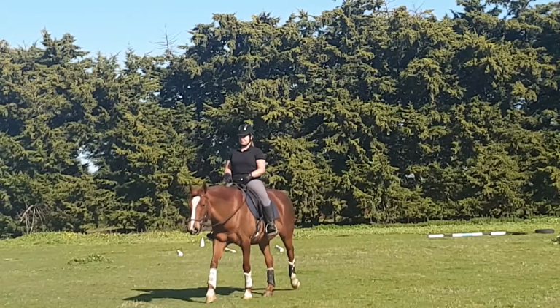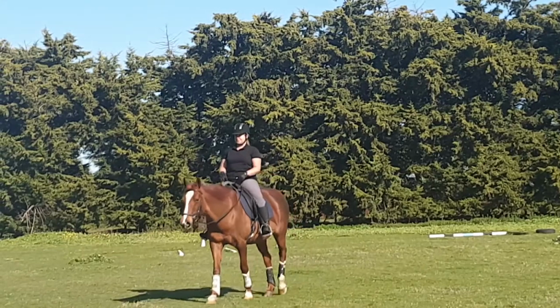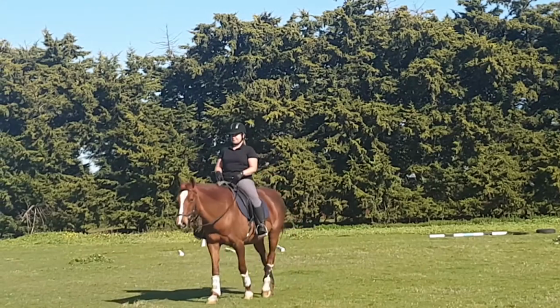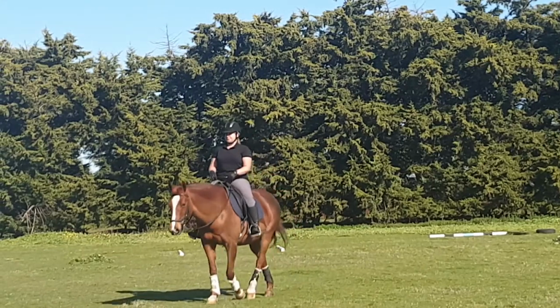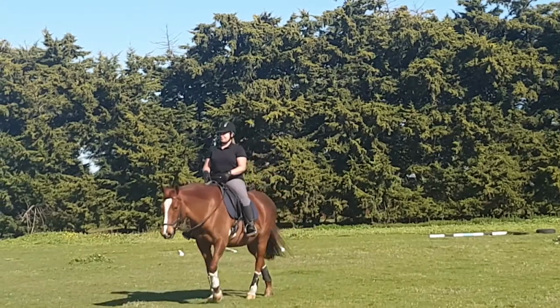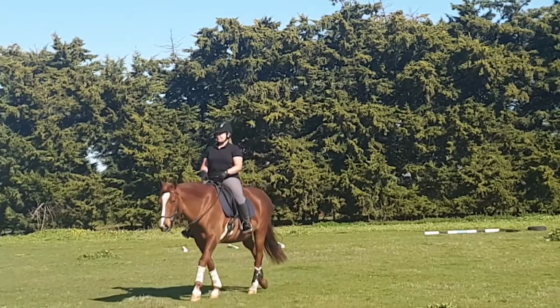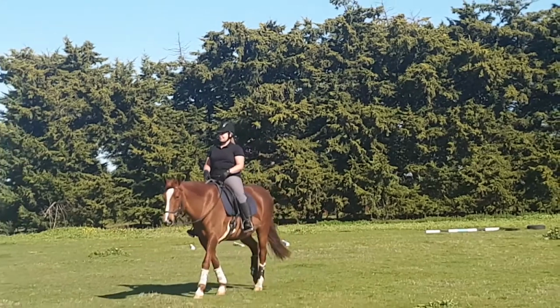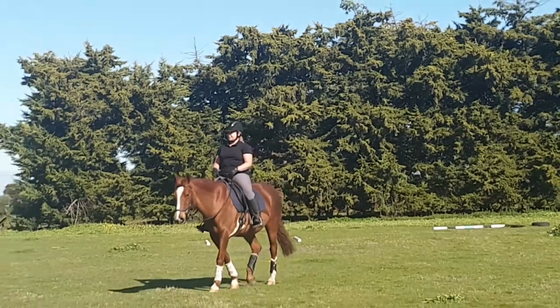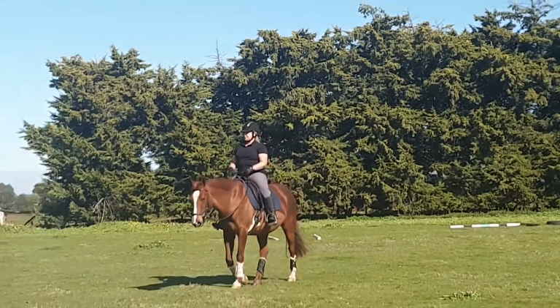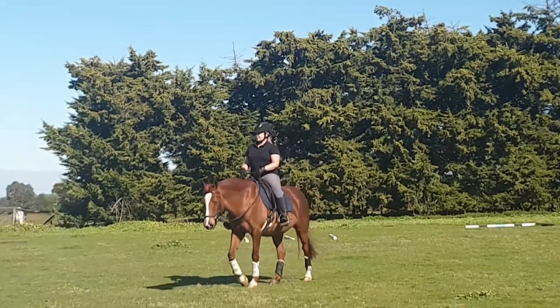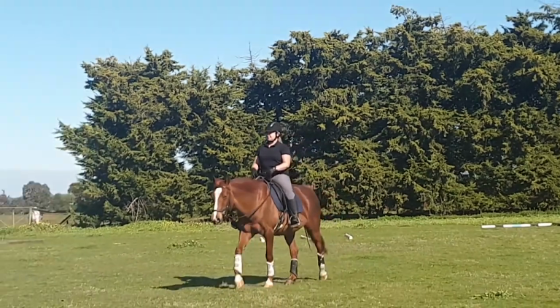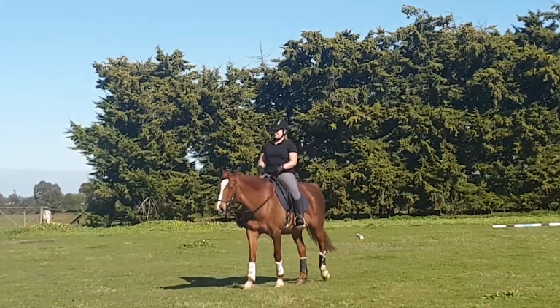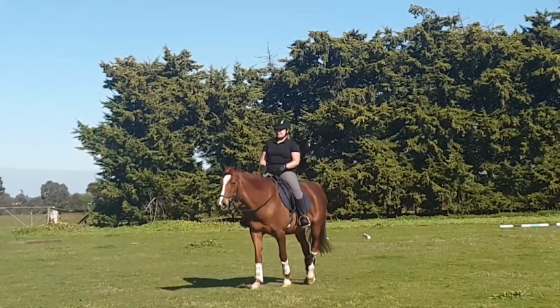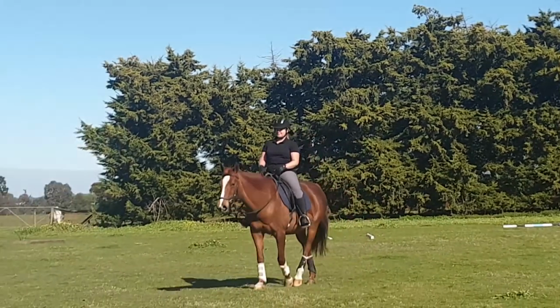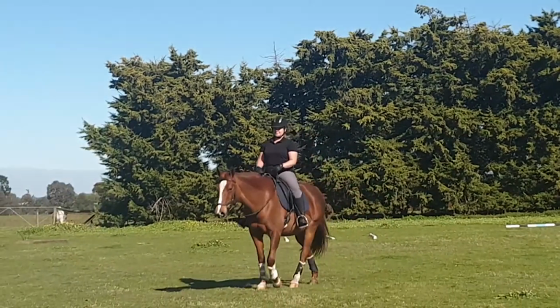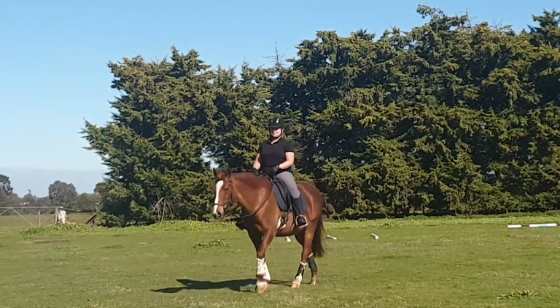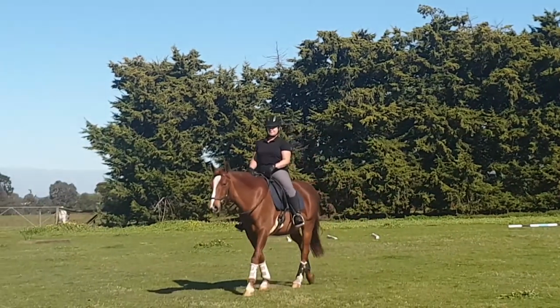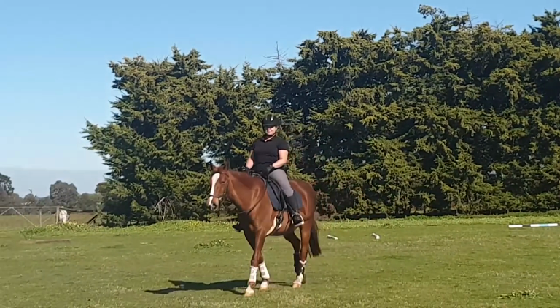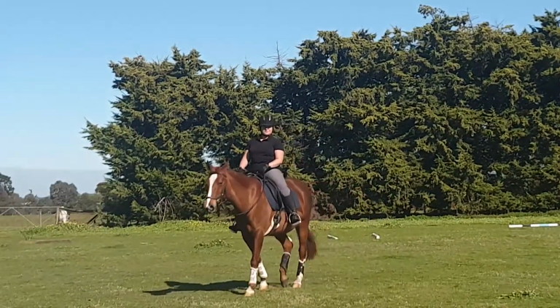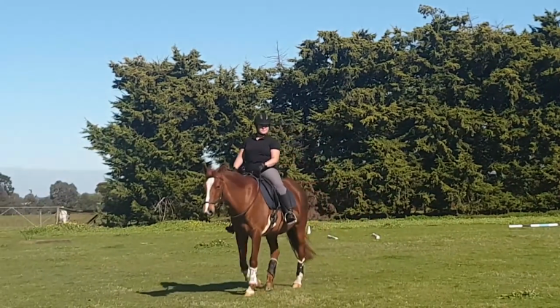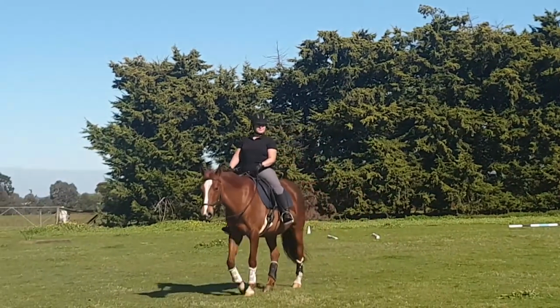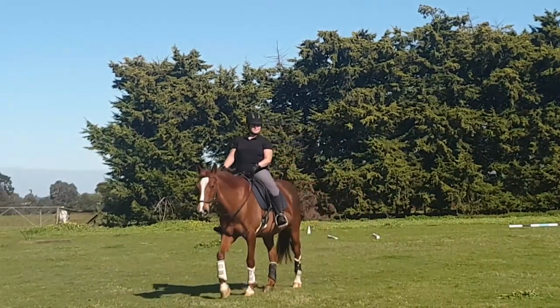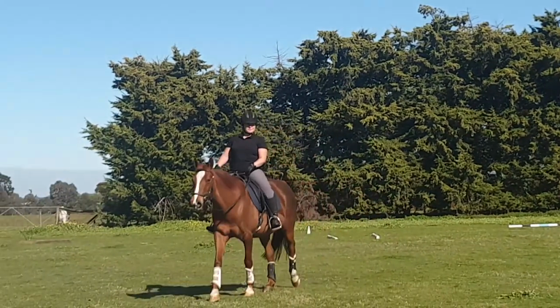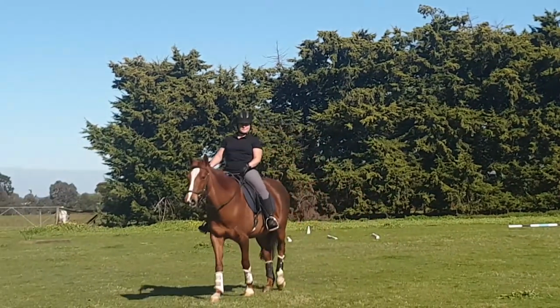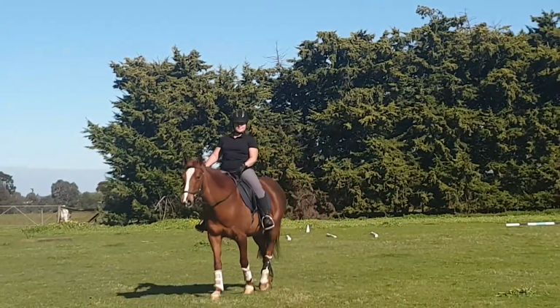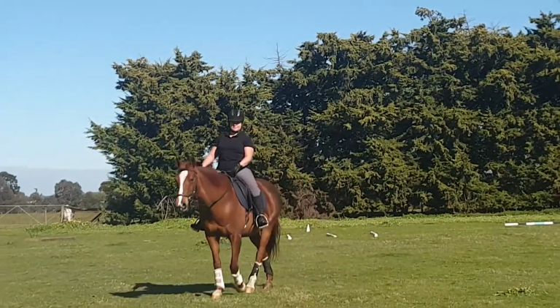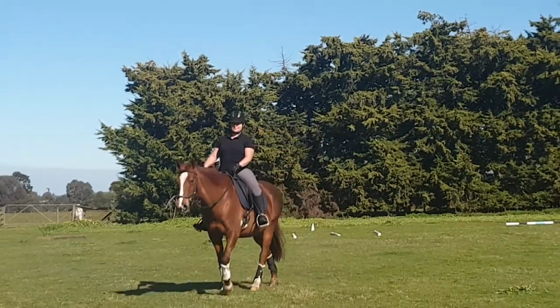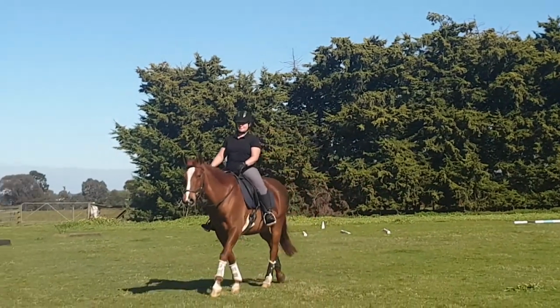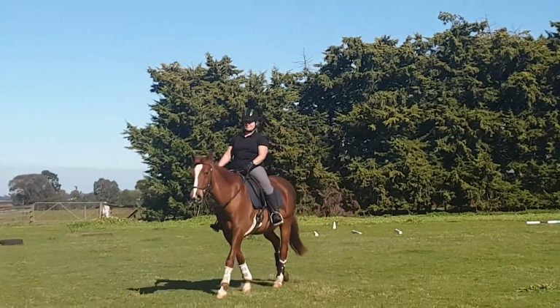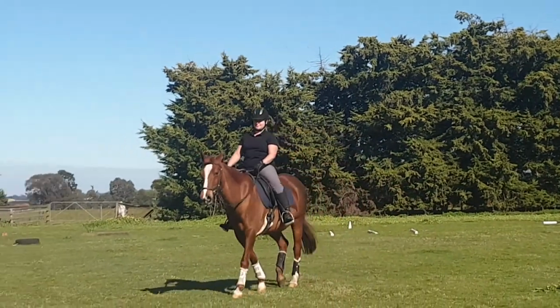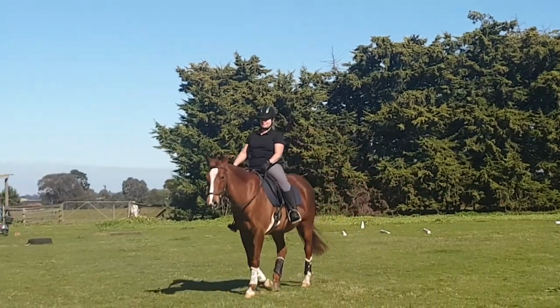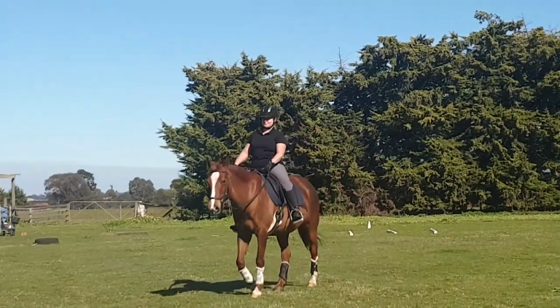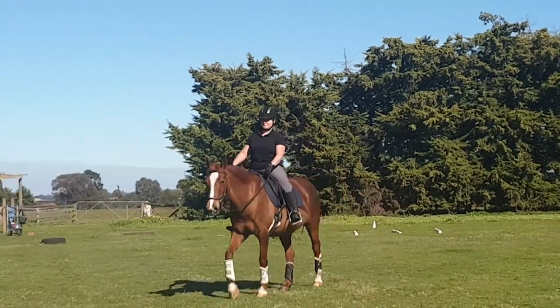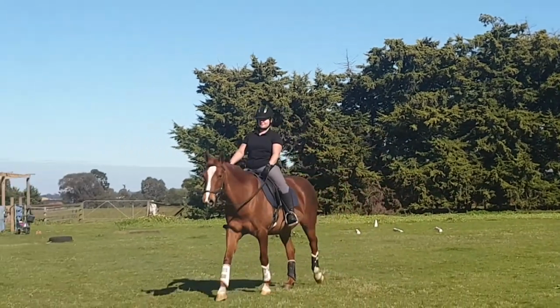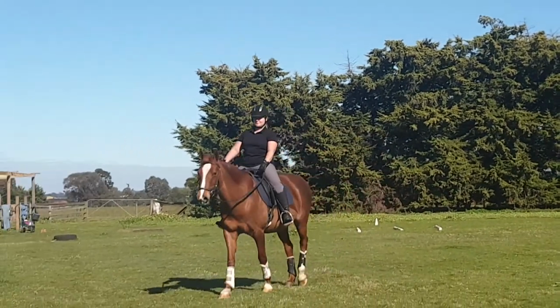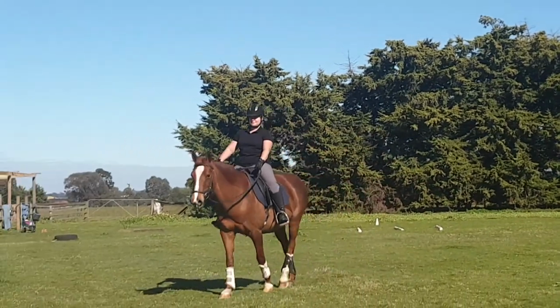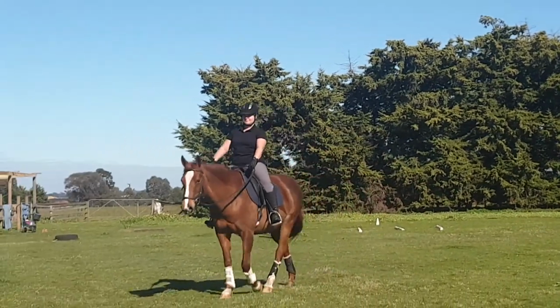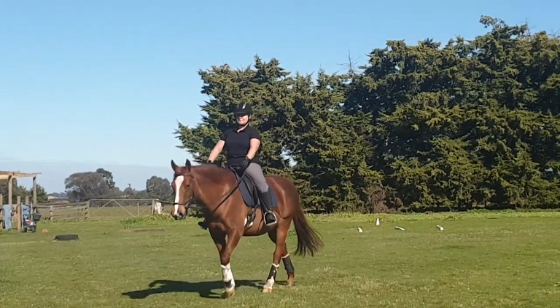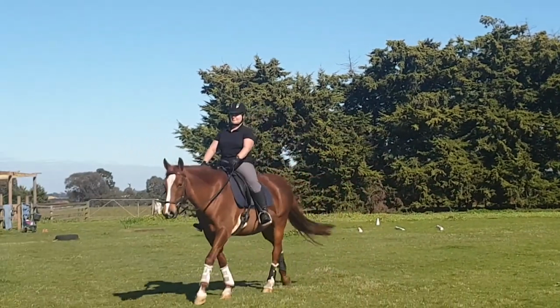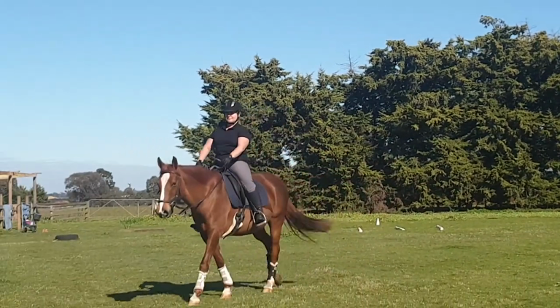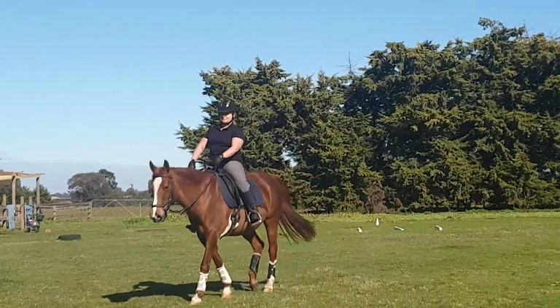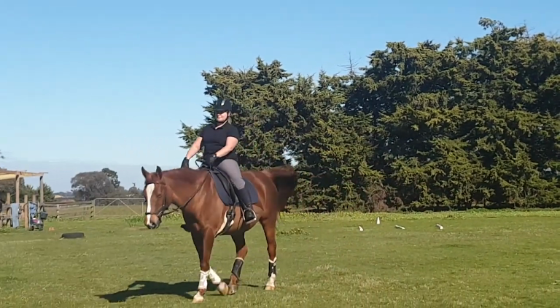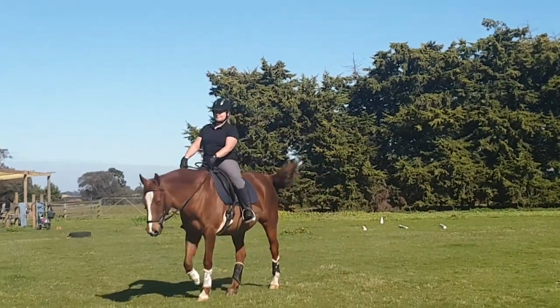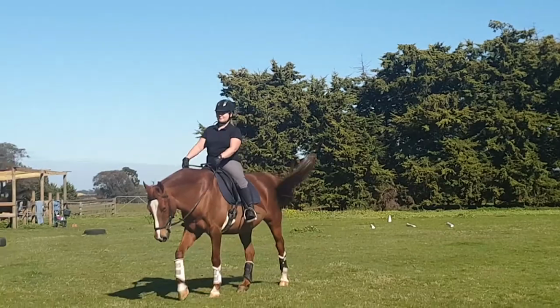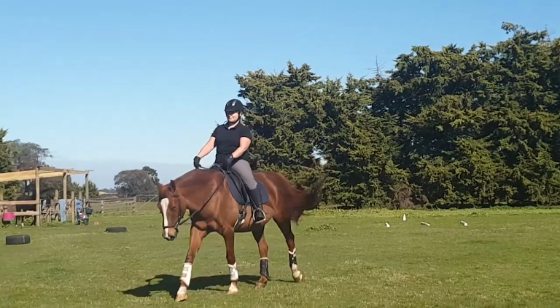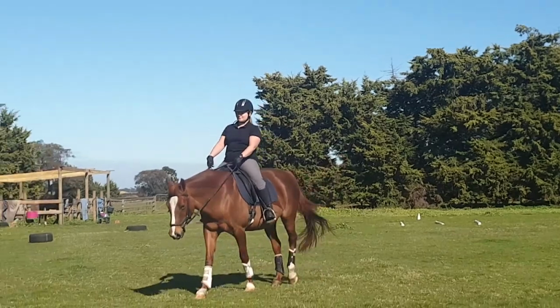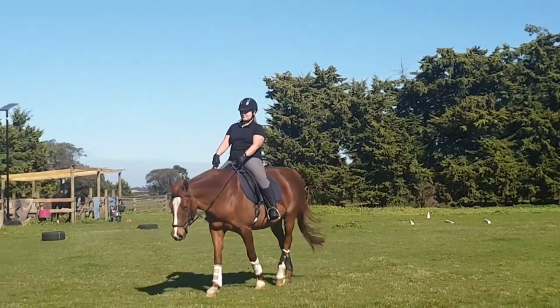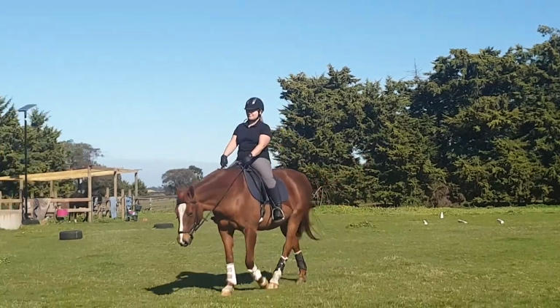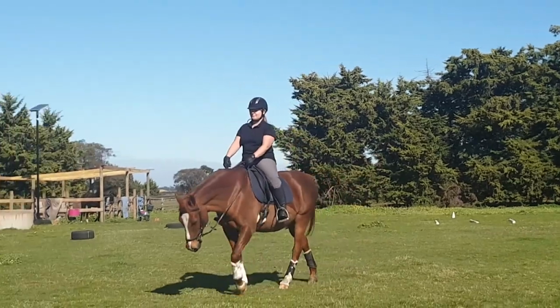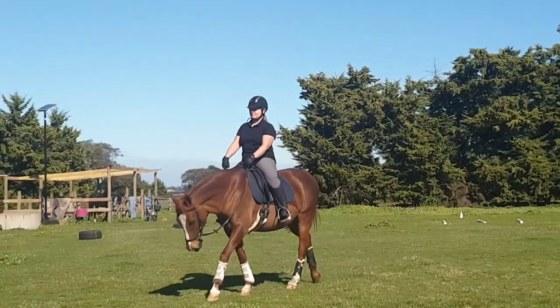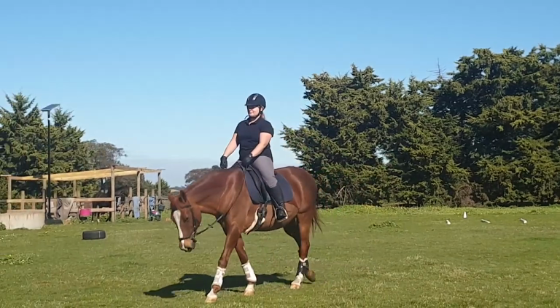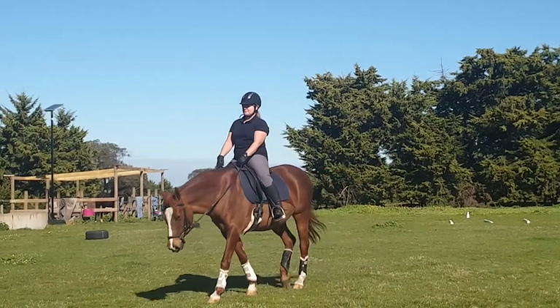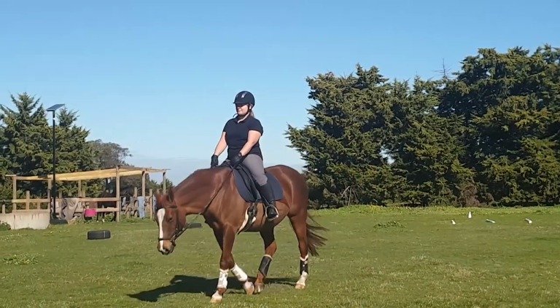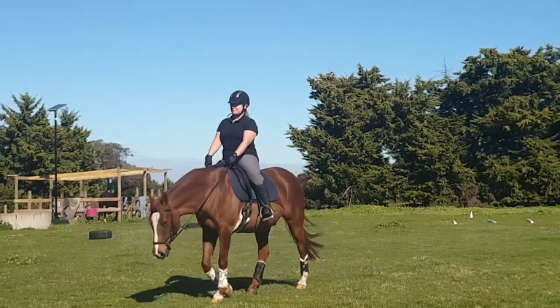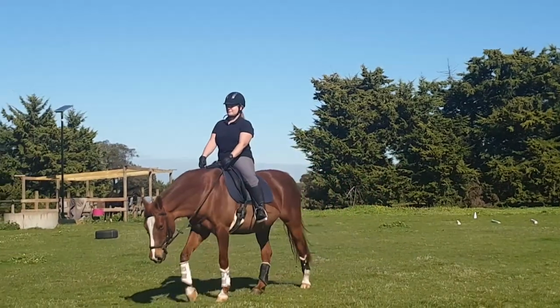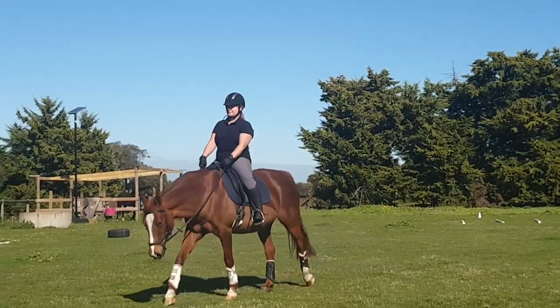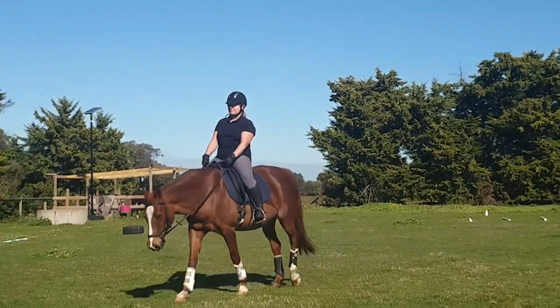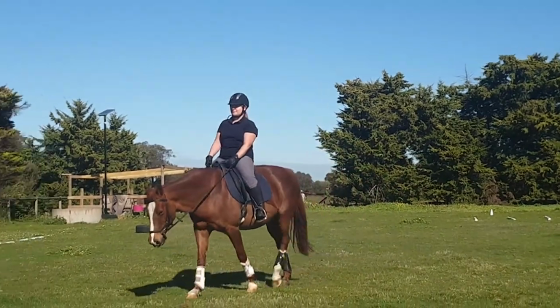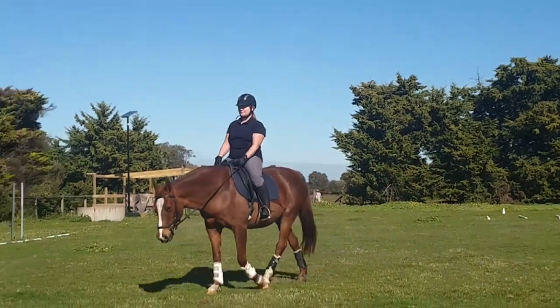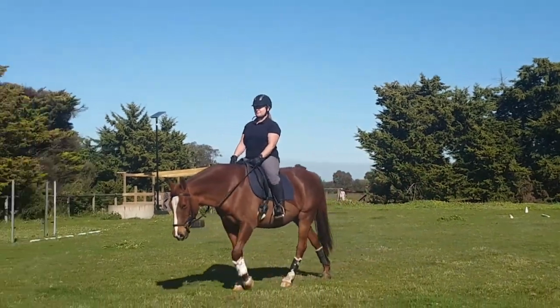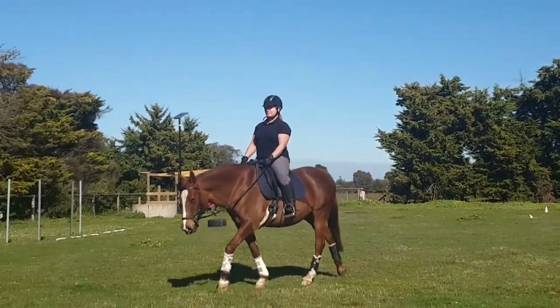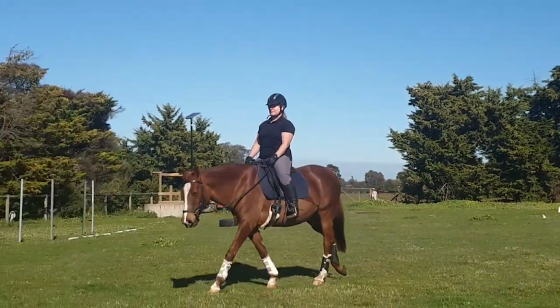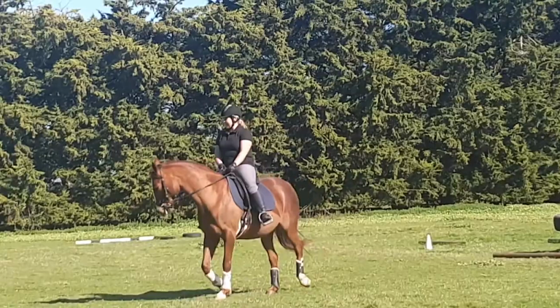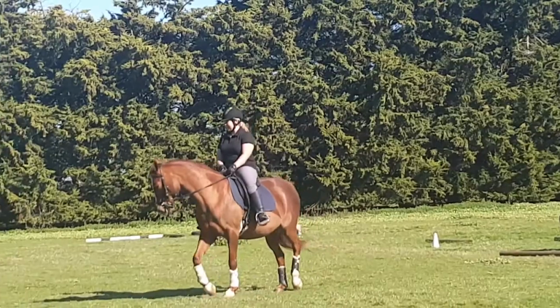Hi everybody, welcome to my channel. It's all about dressage and horses. Today we're doing a video on how to get your horse more forward.